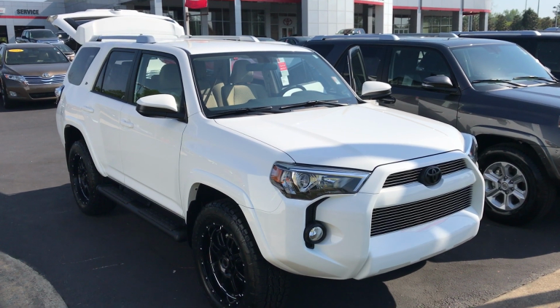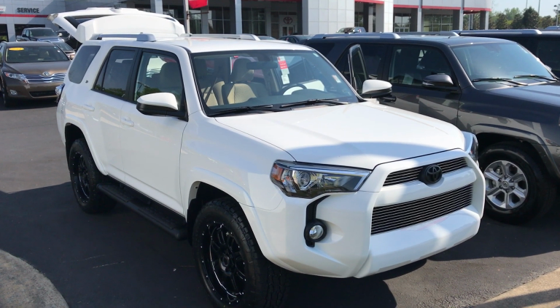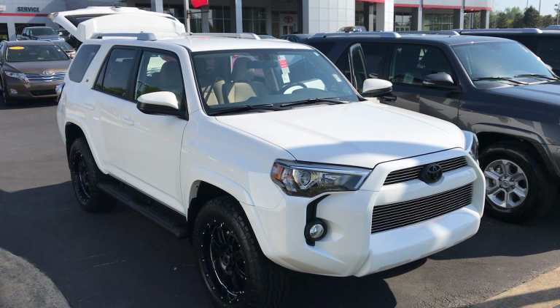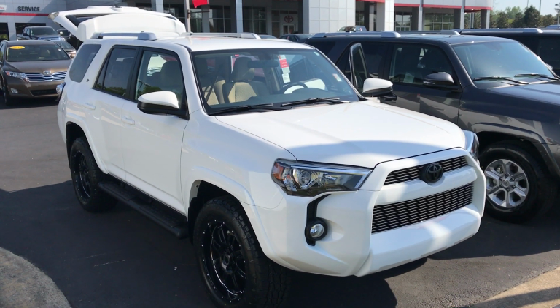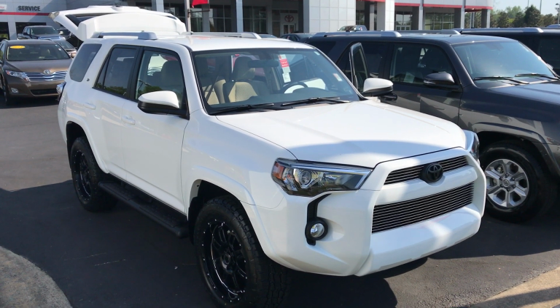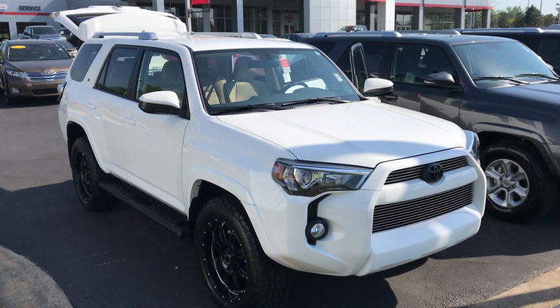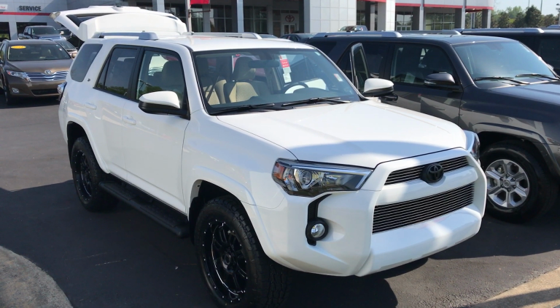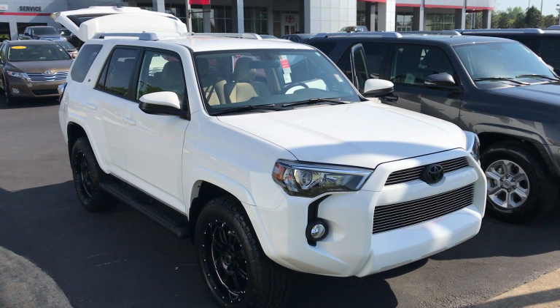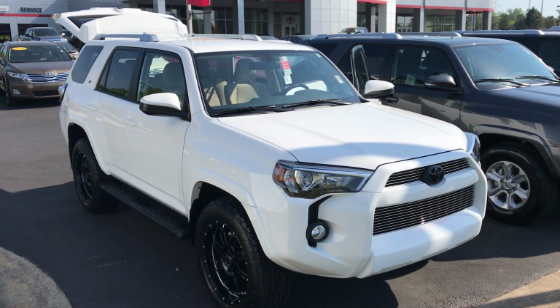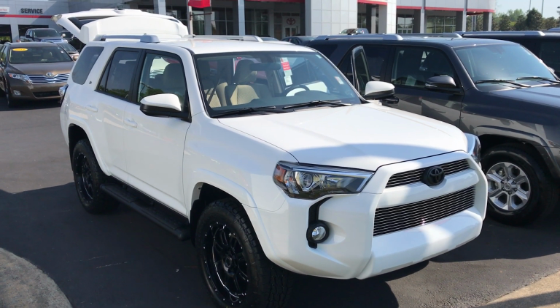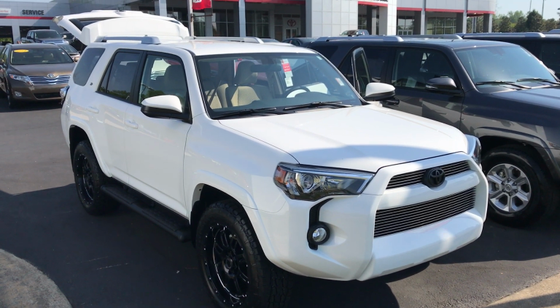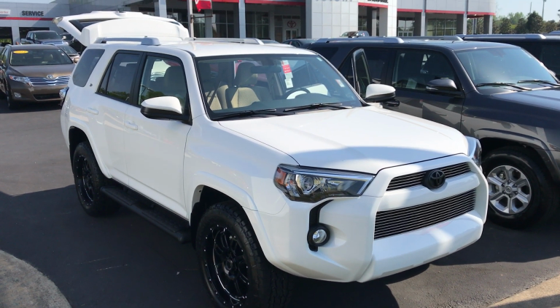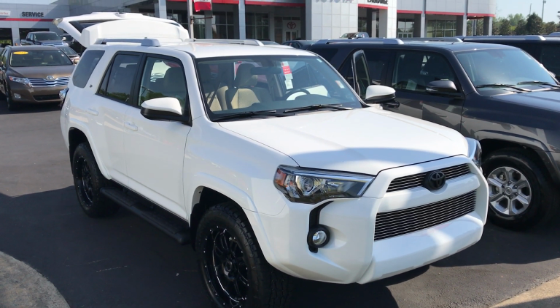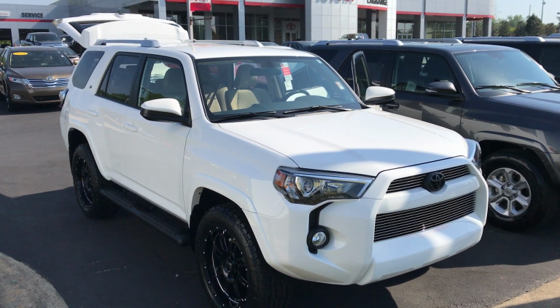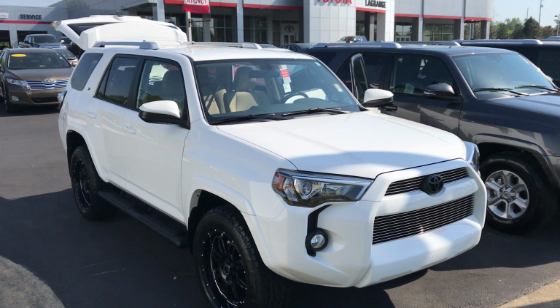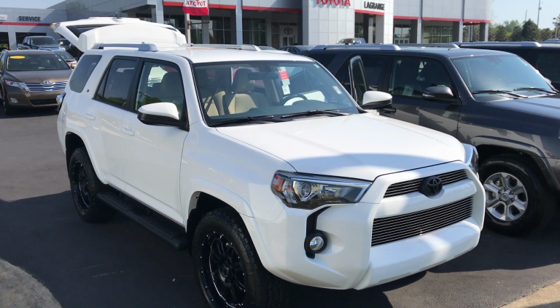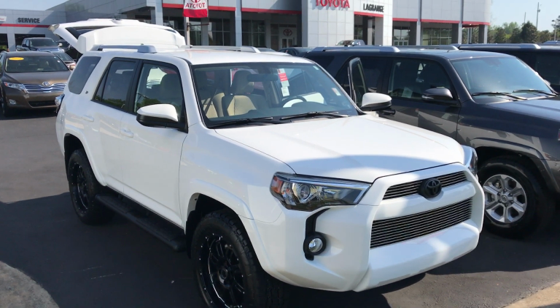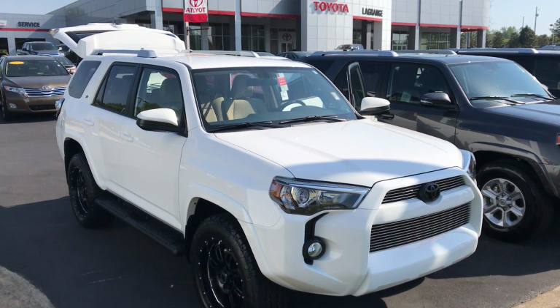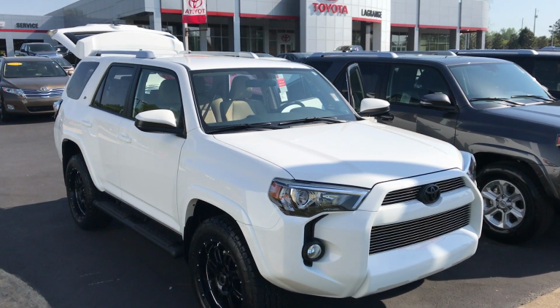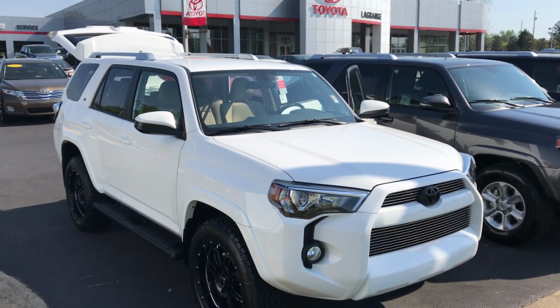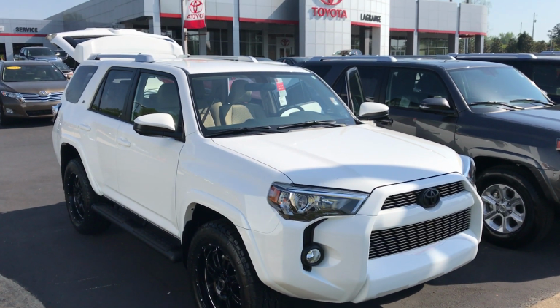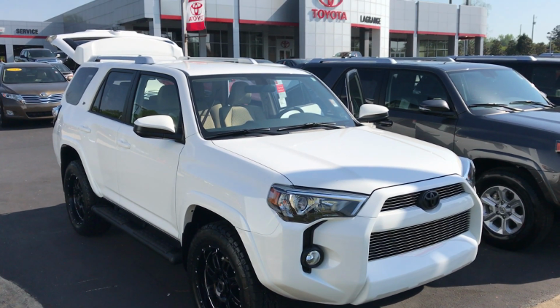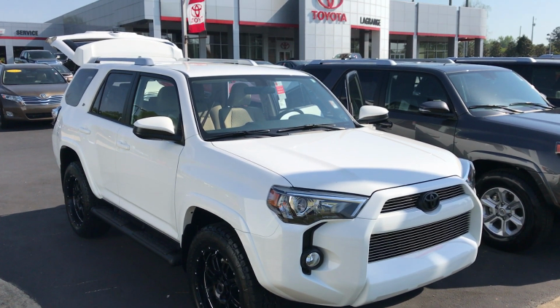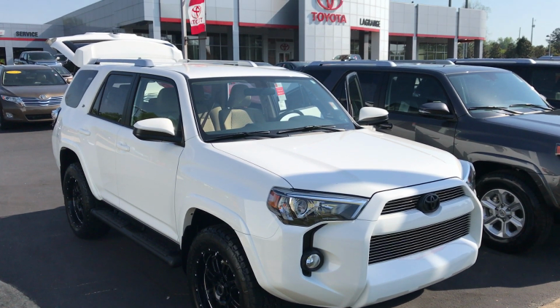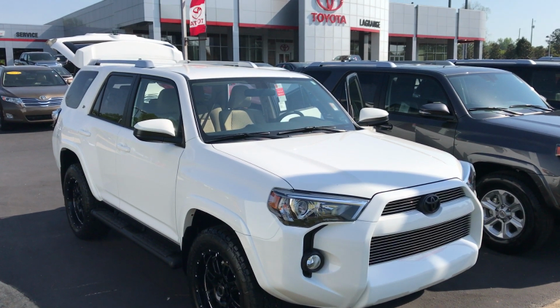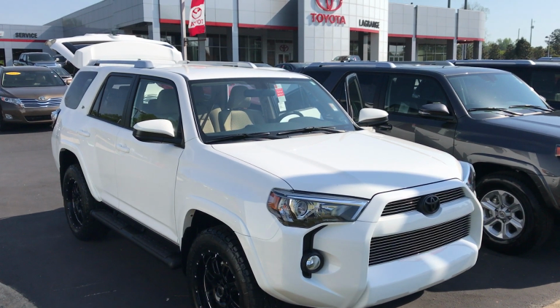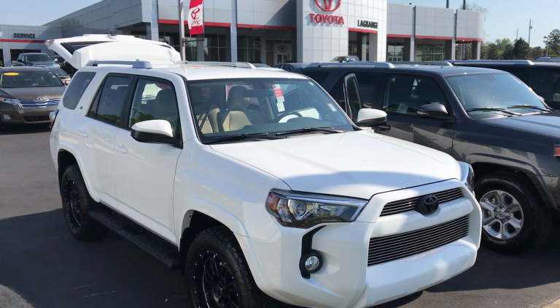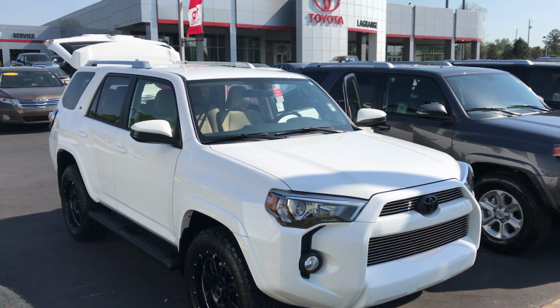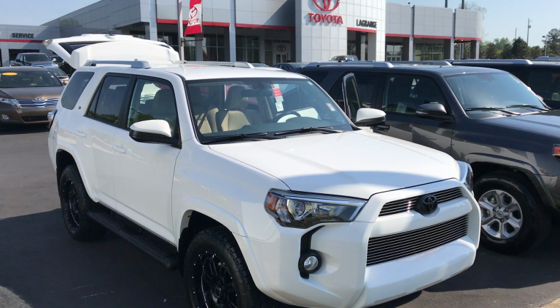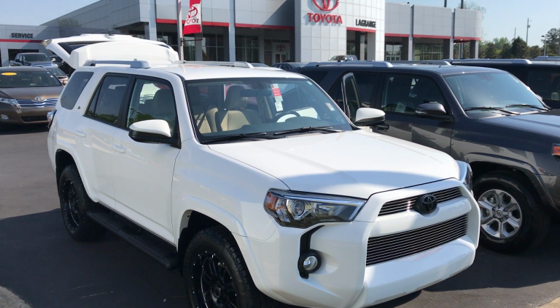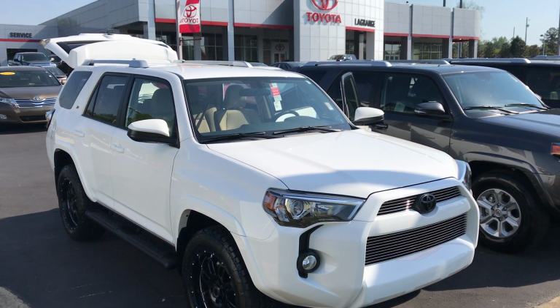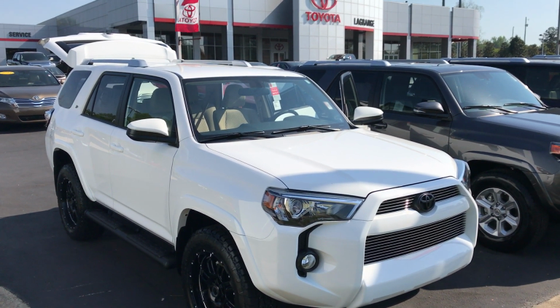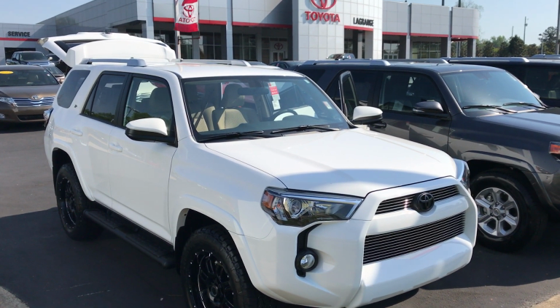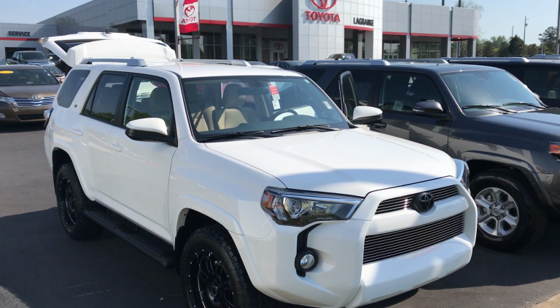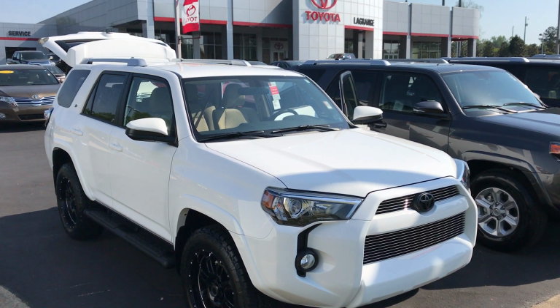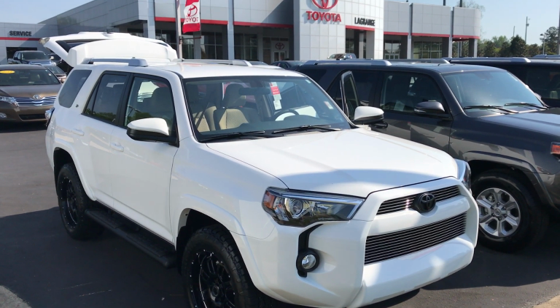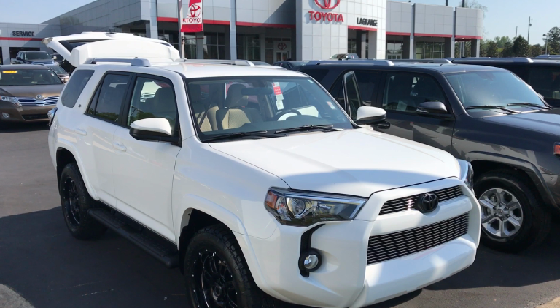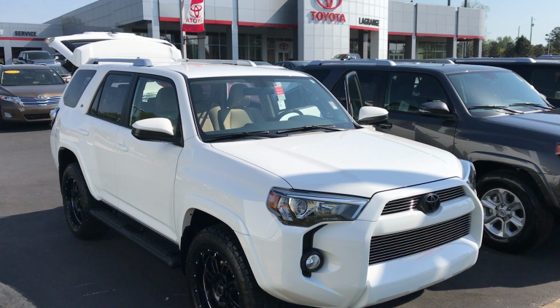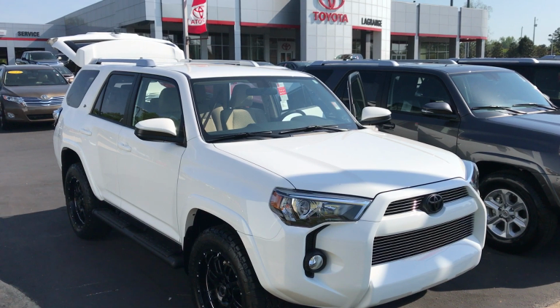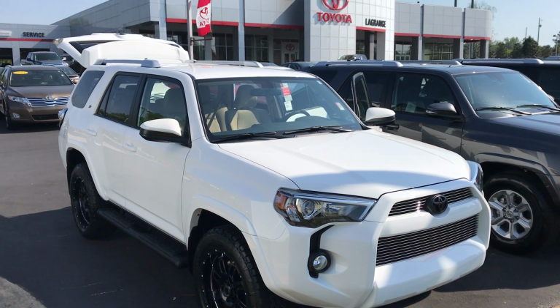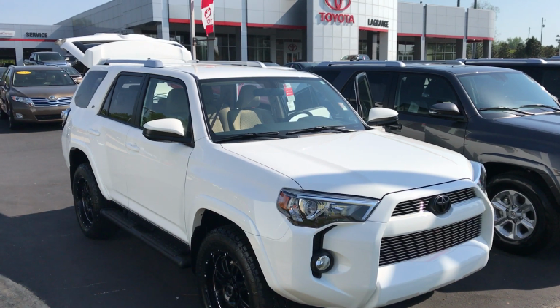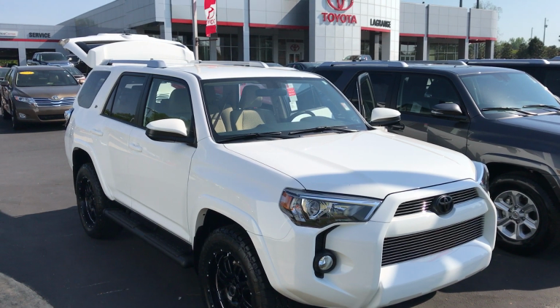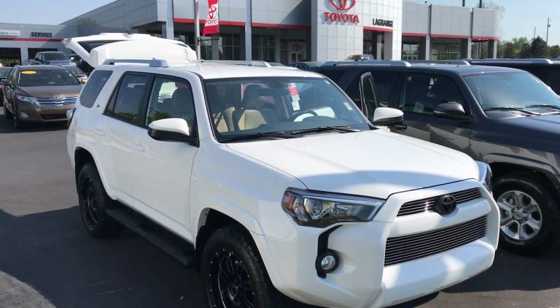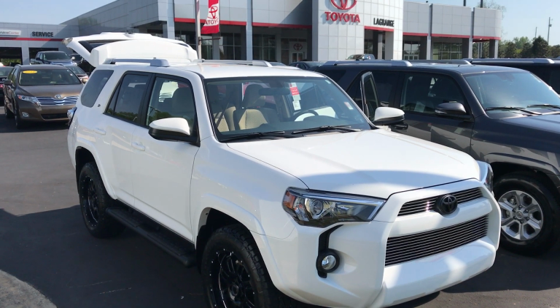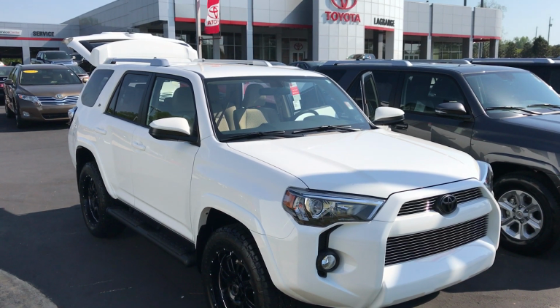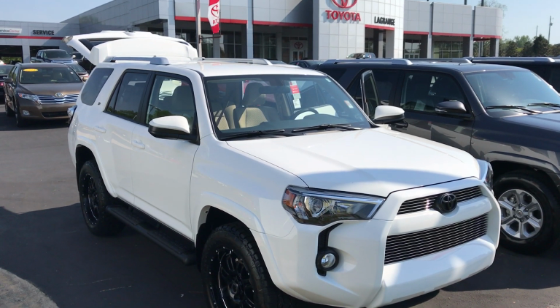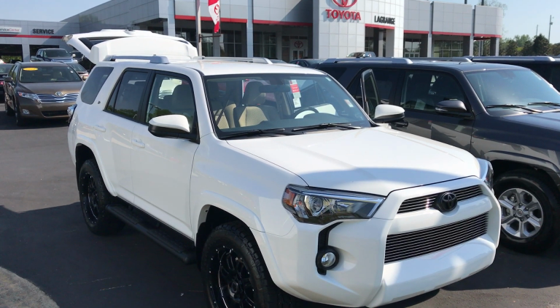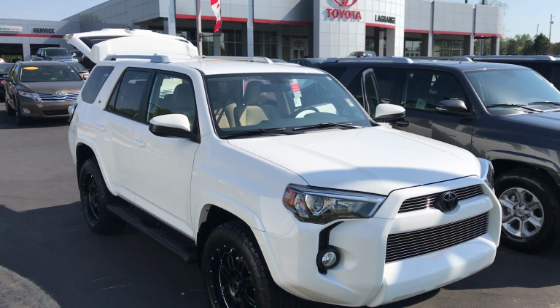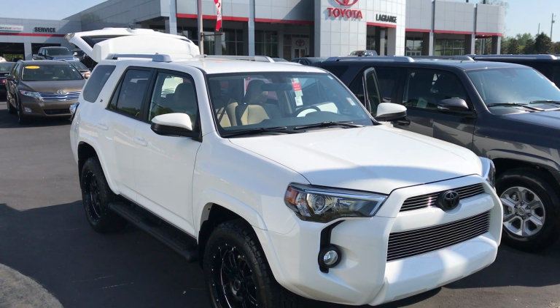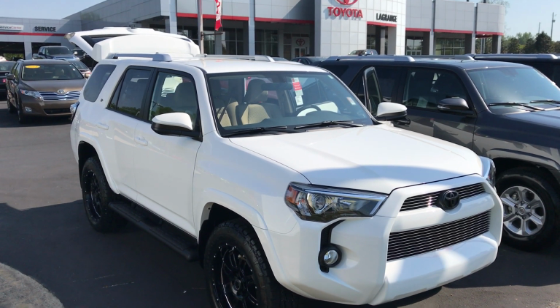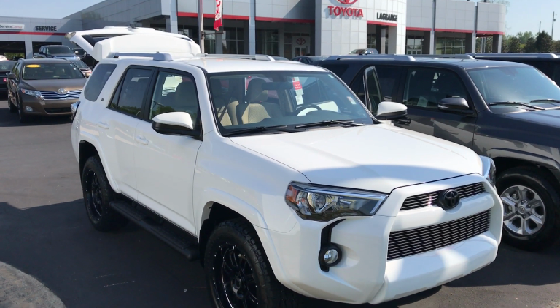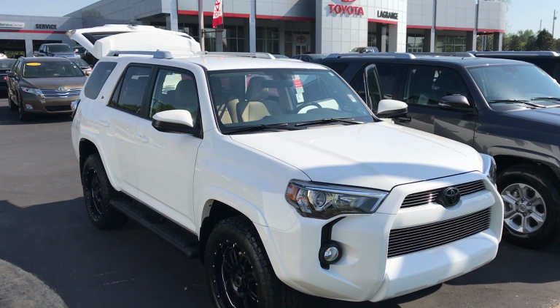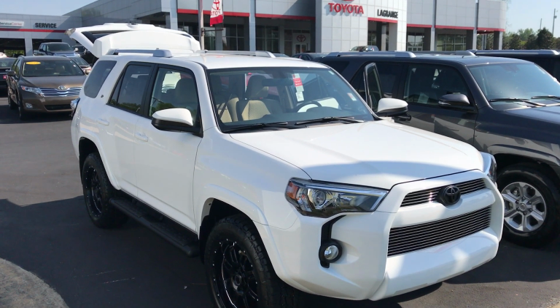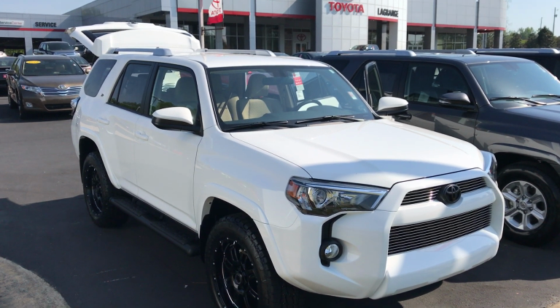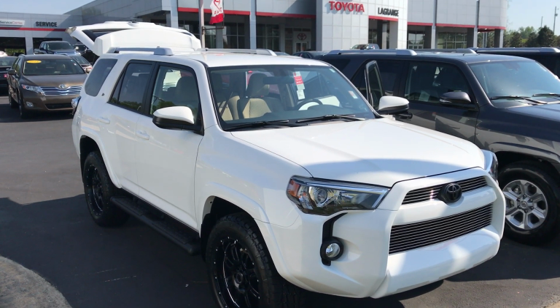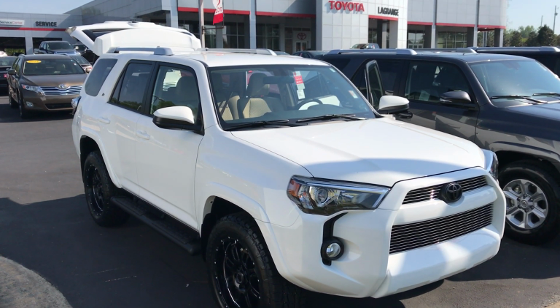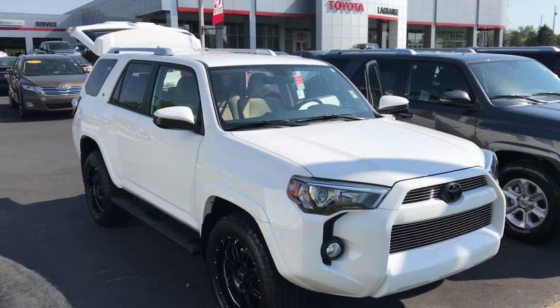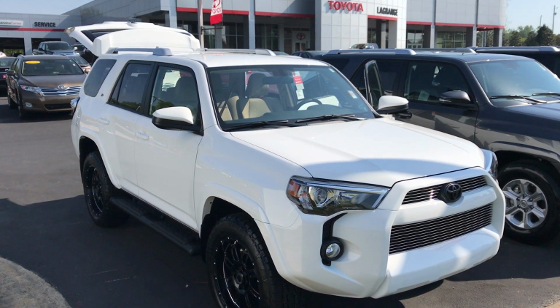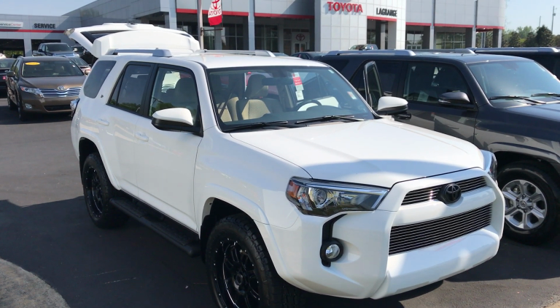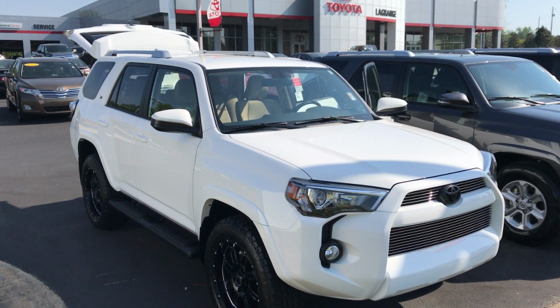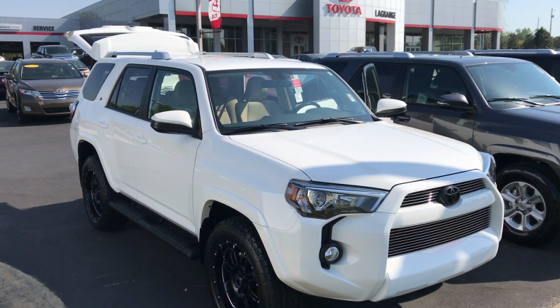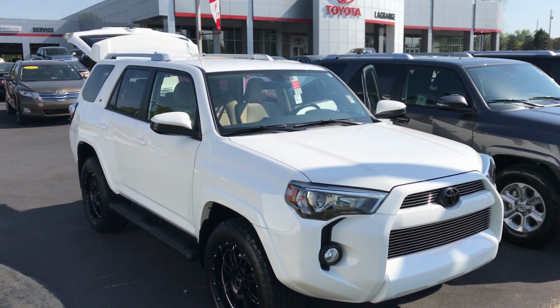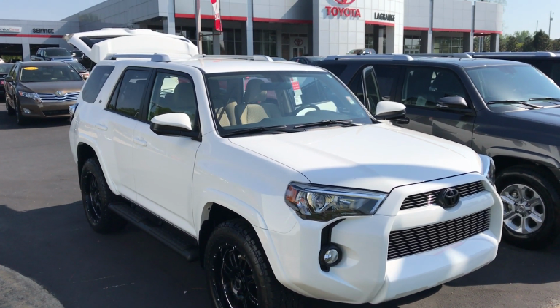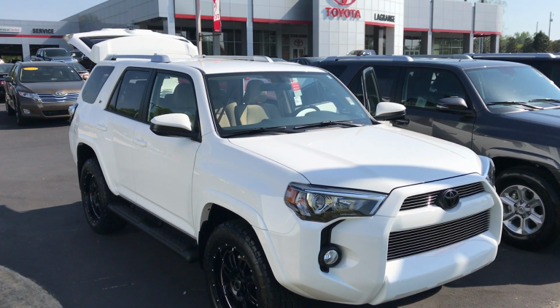Good morning, Mr. Morgan. Your 4Runner has arrived. The 2017 Toyota 4Runner XP 4WD.